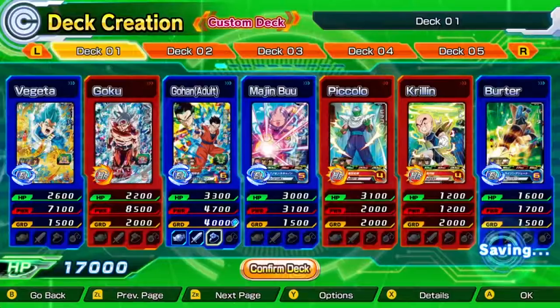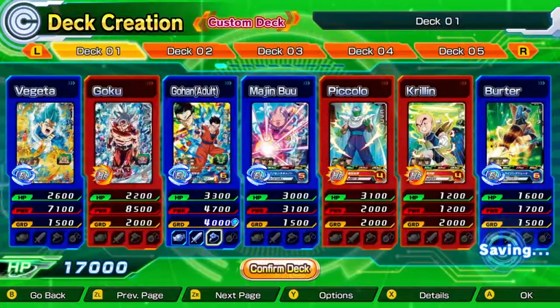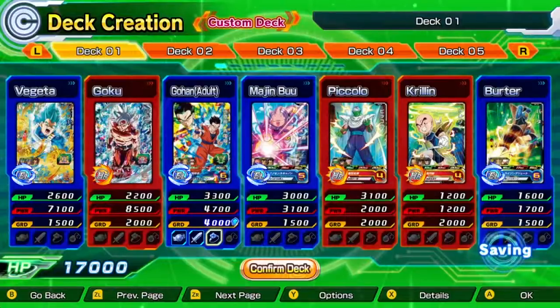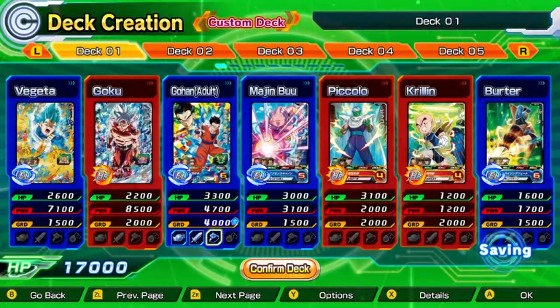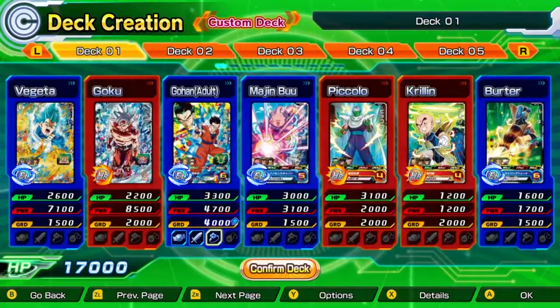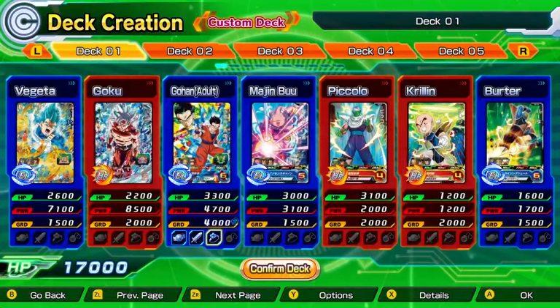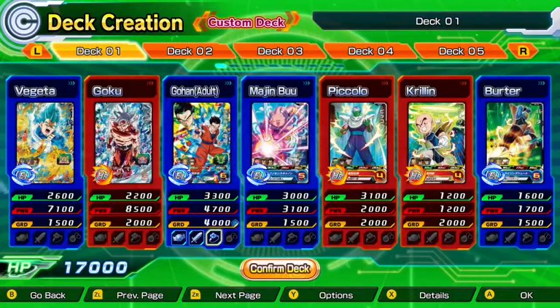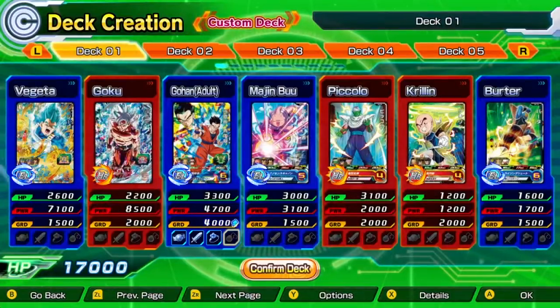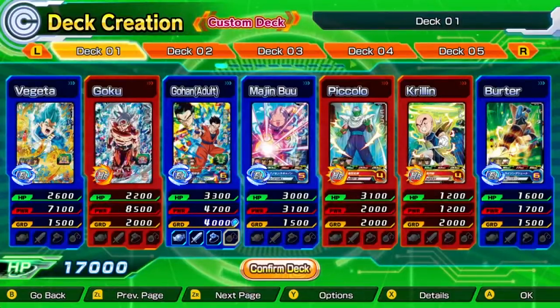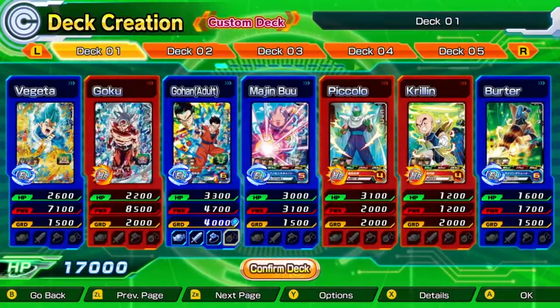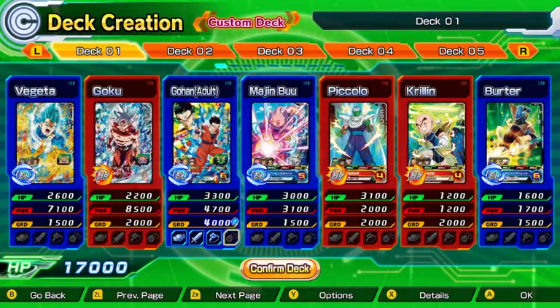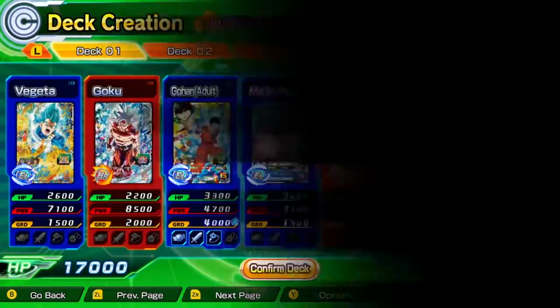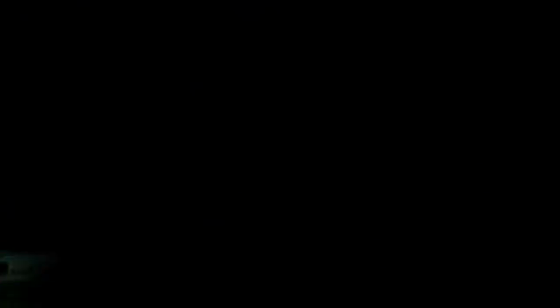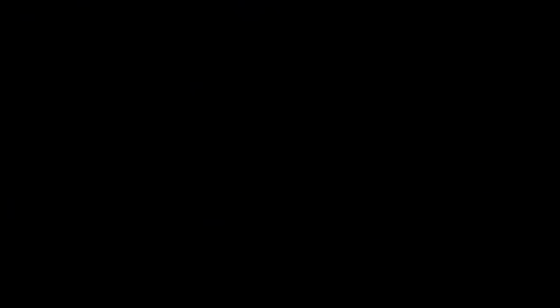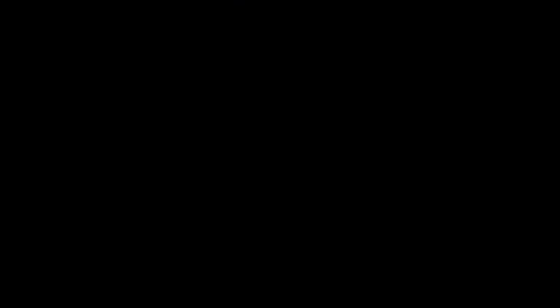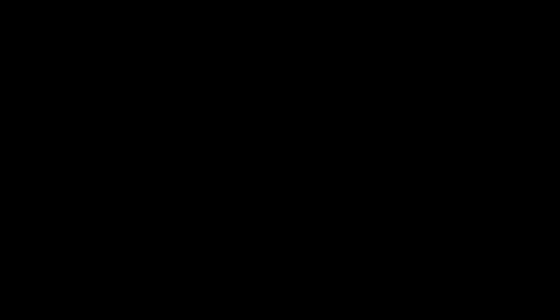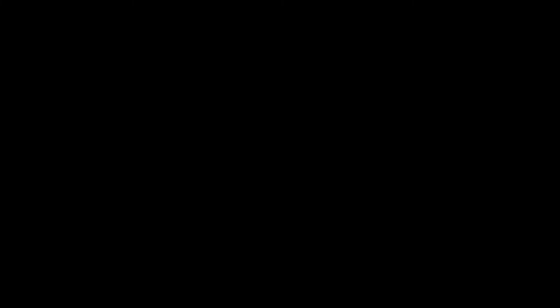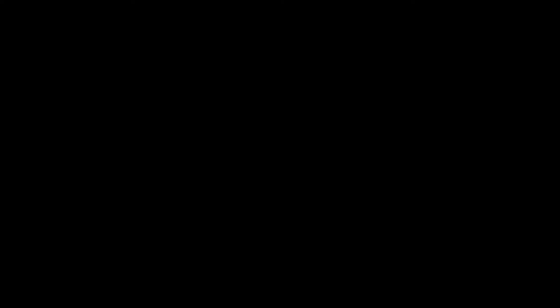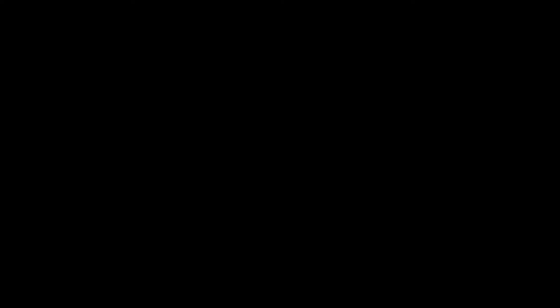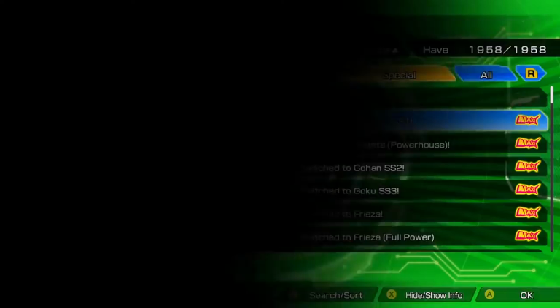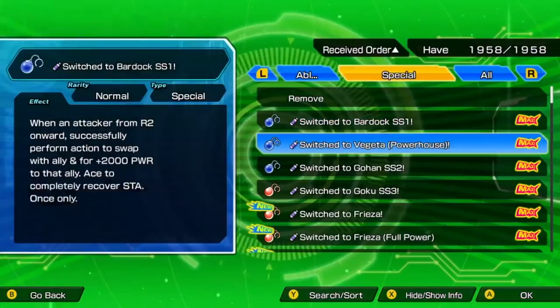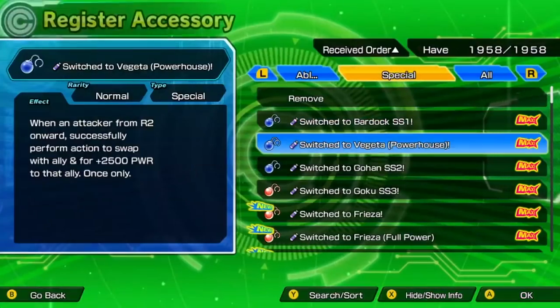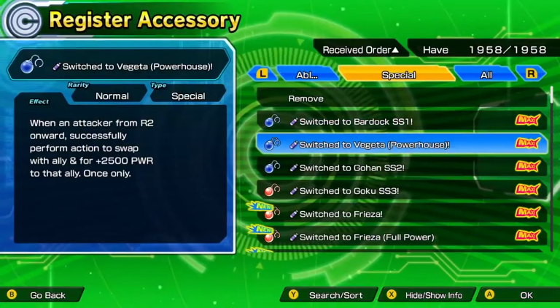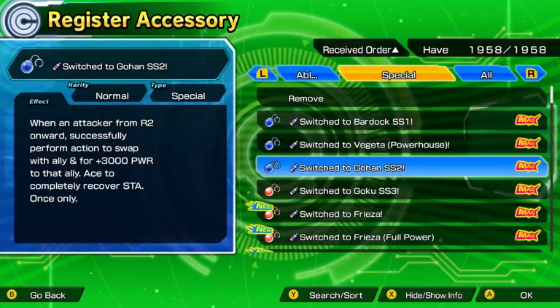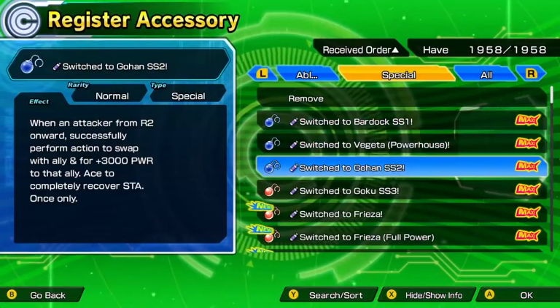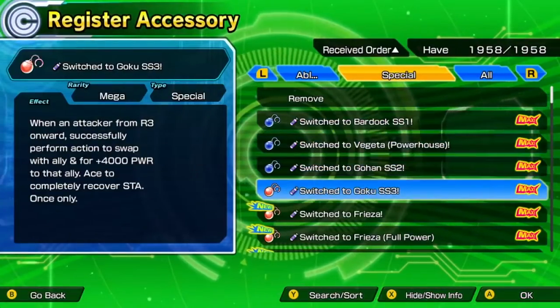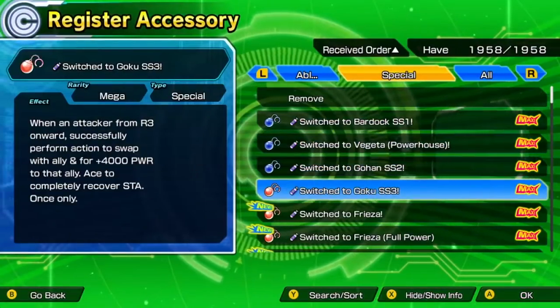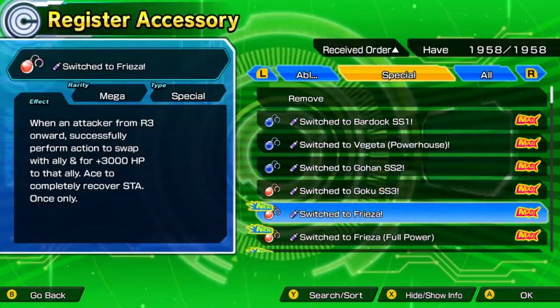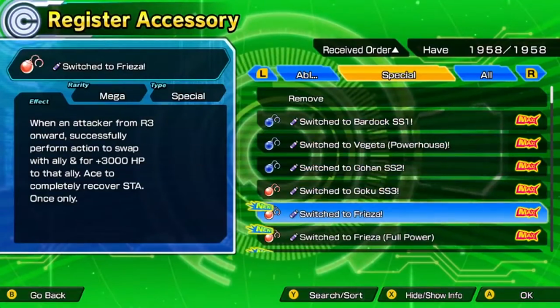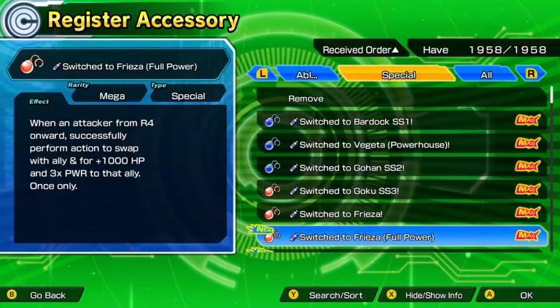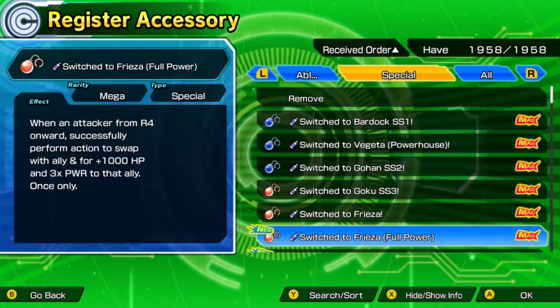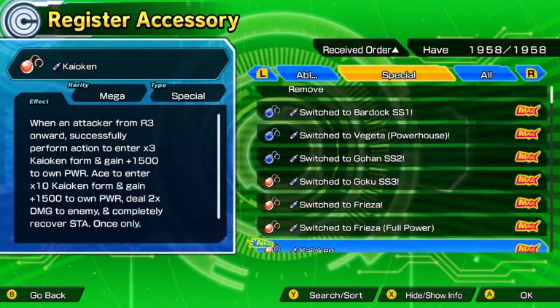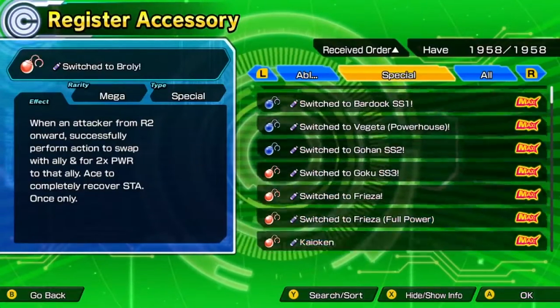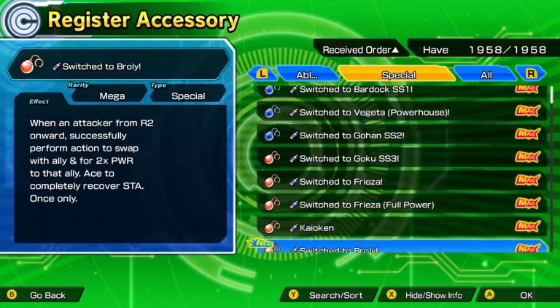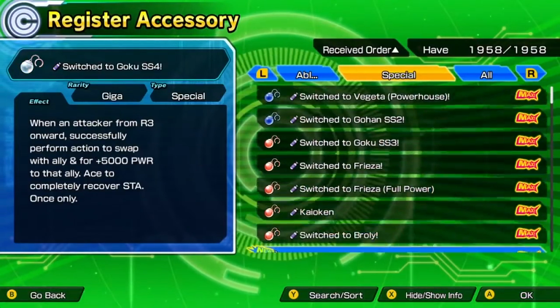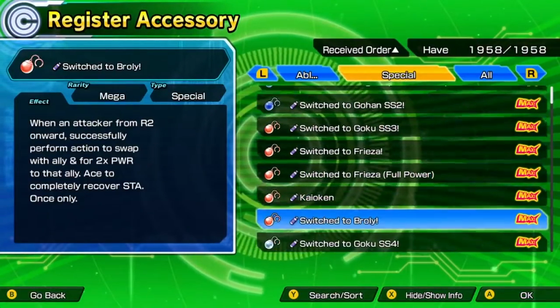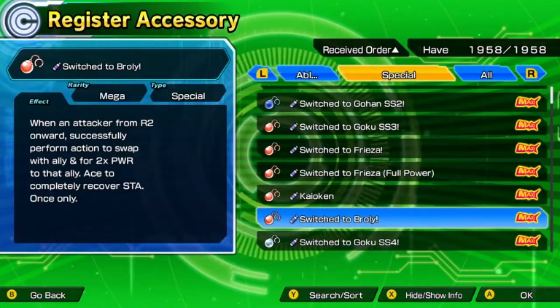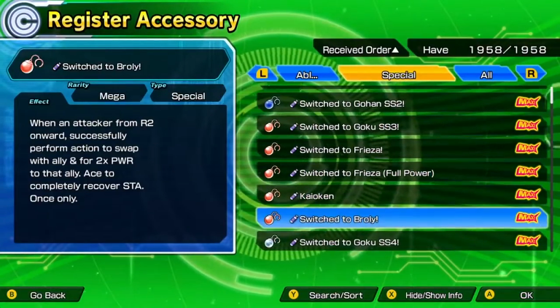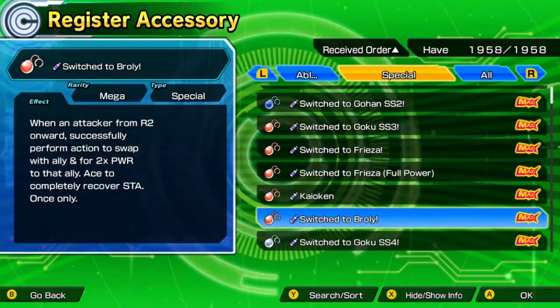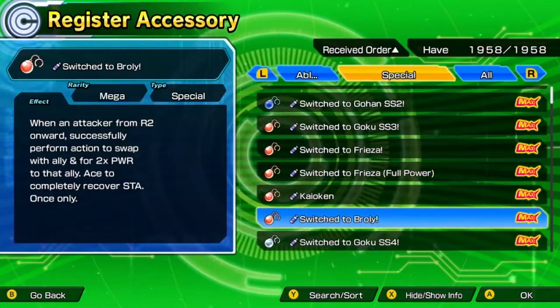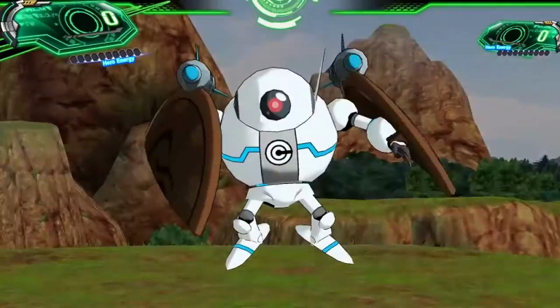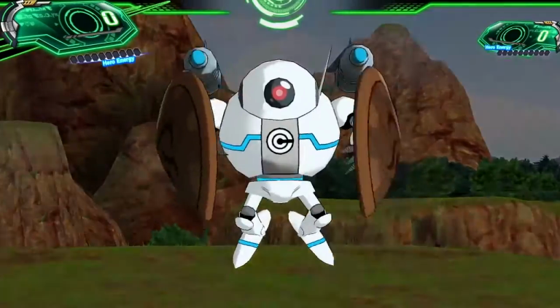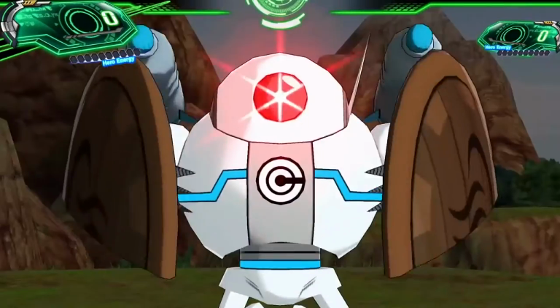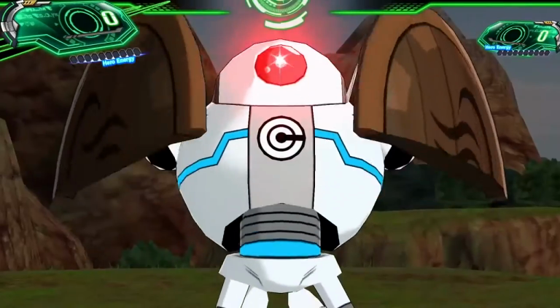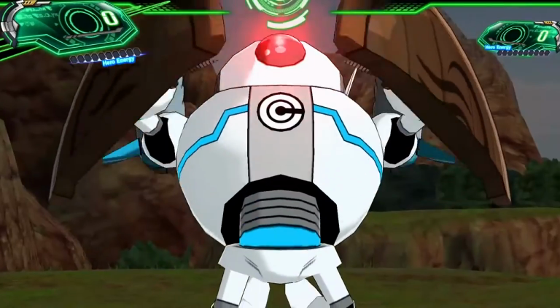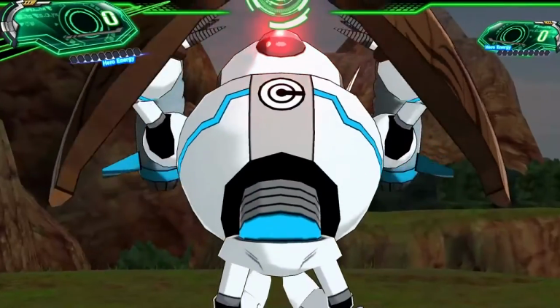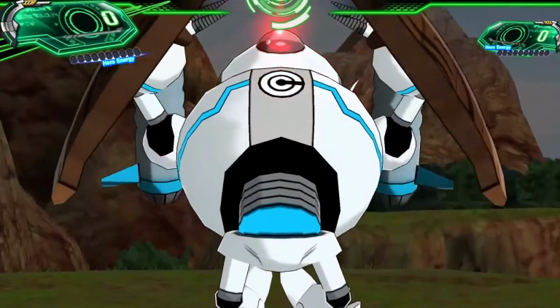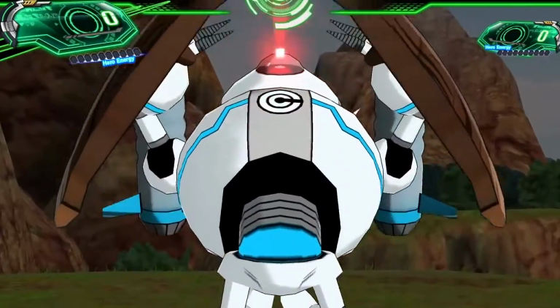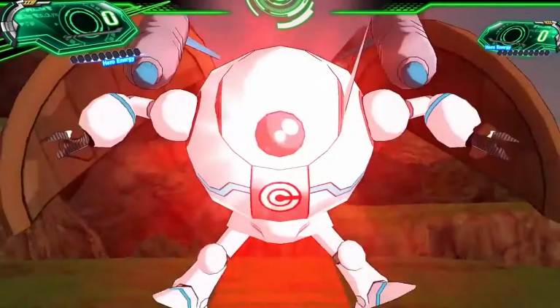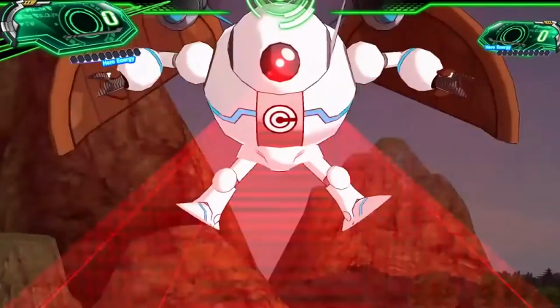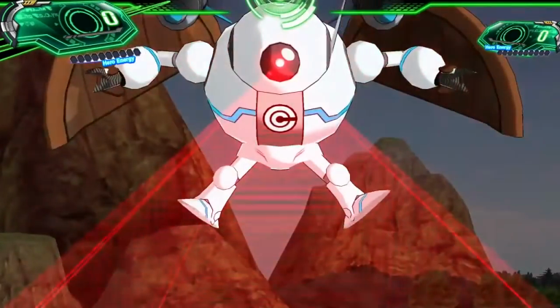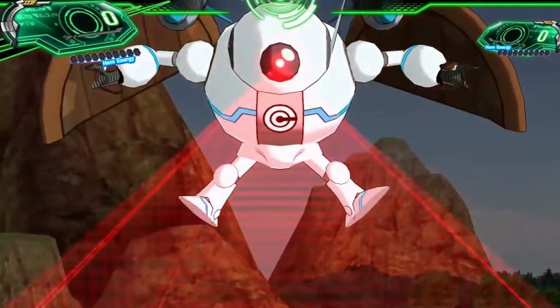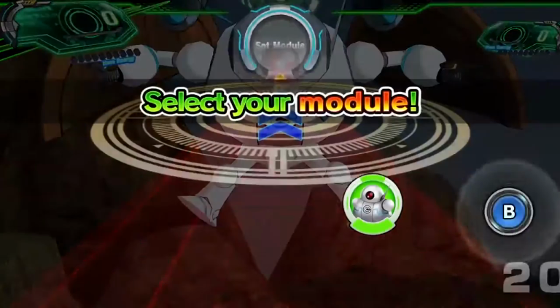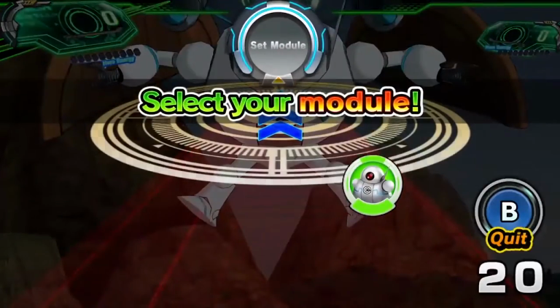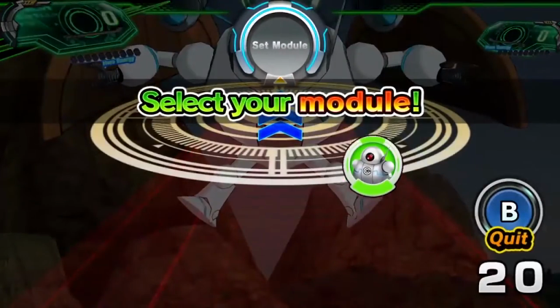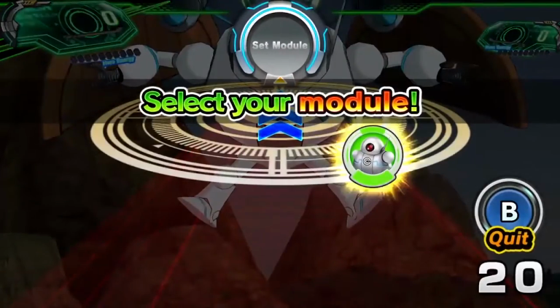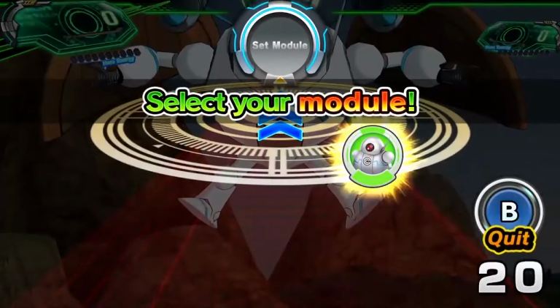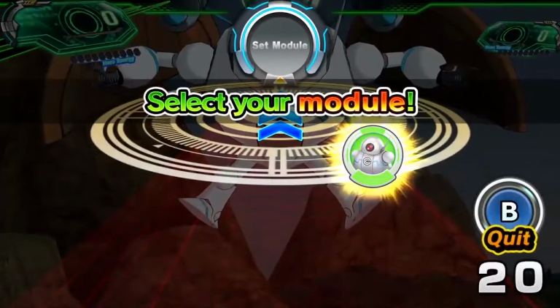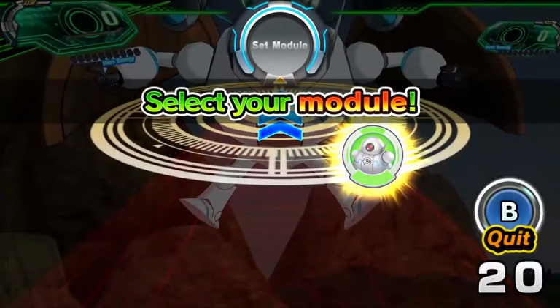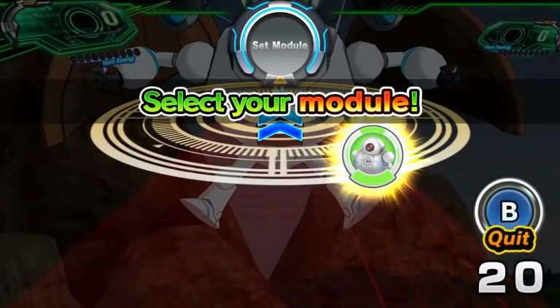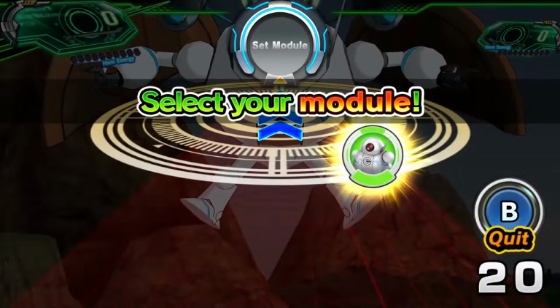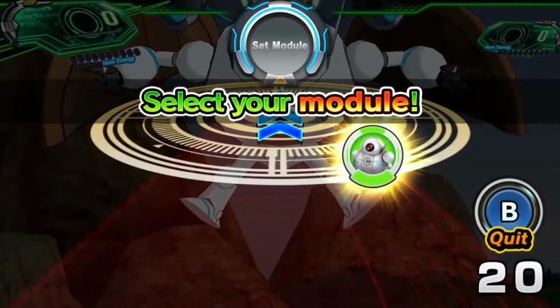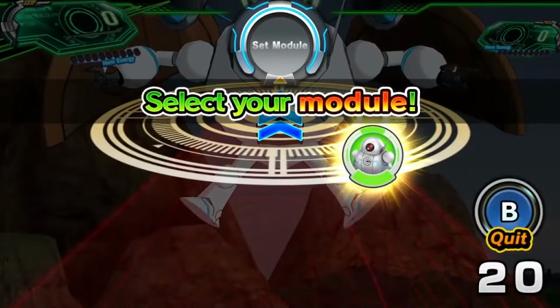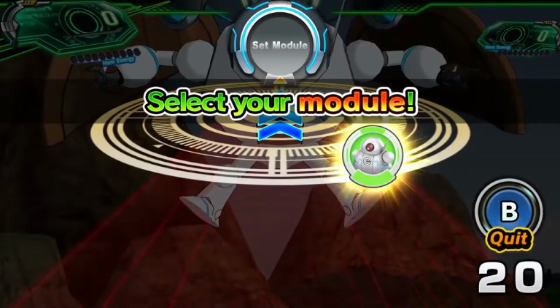Enhance your cards even further by equipping them with accessories. These can help you boost your stats, gain more currency, and much more.